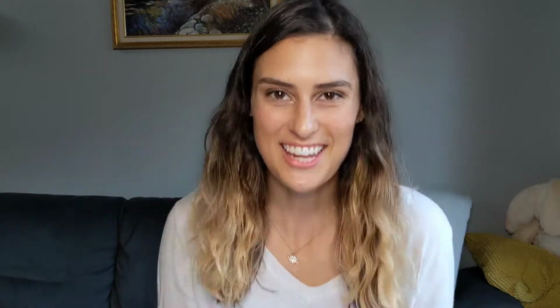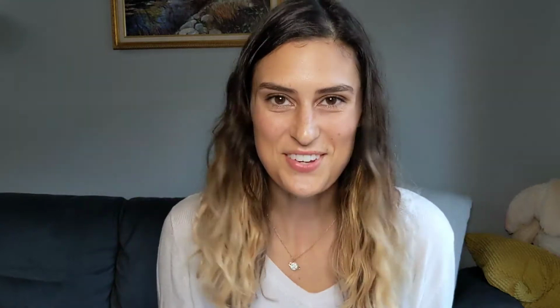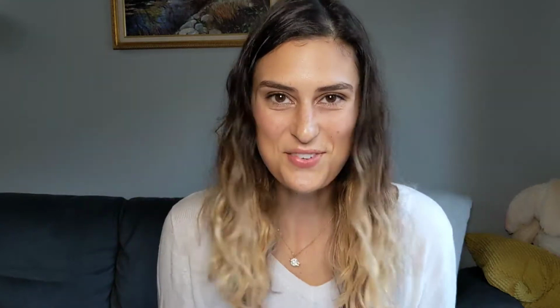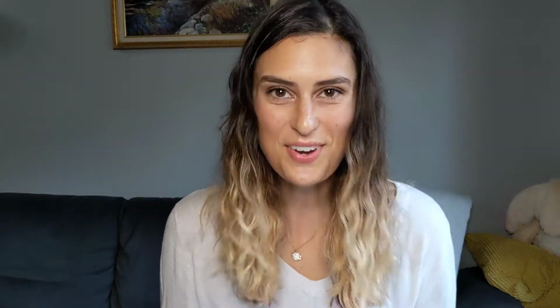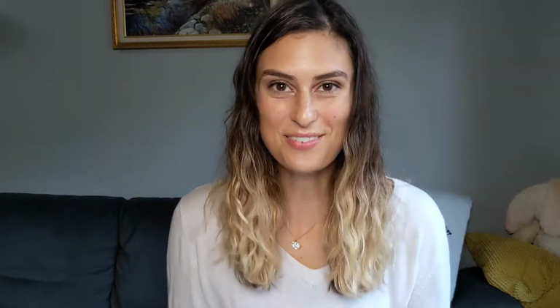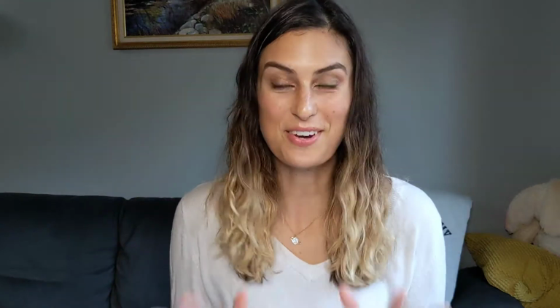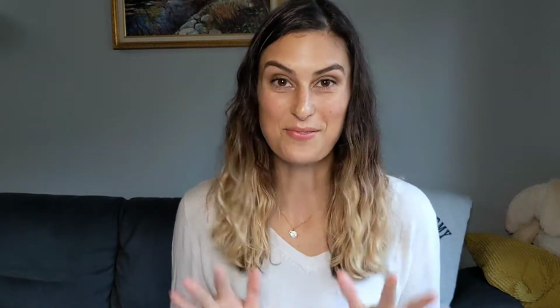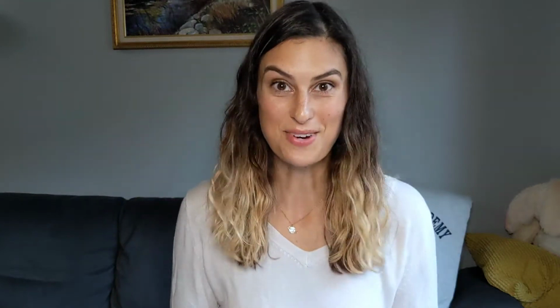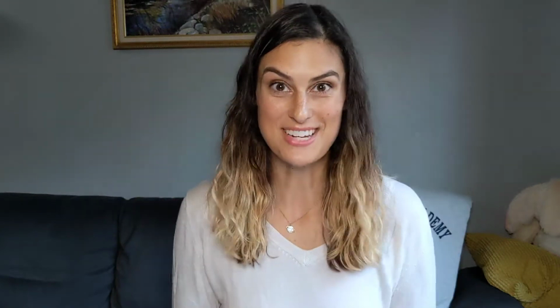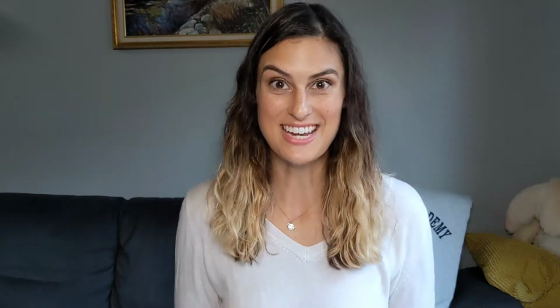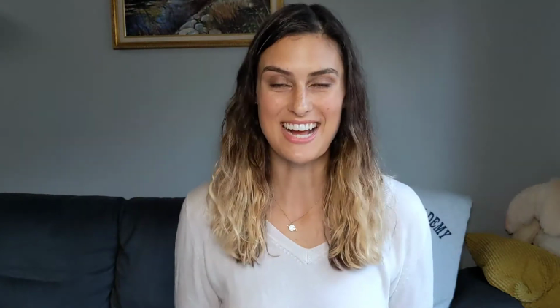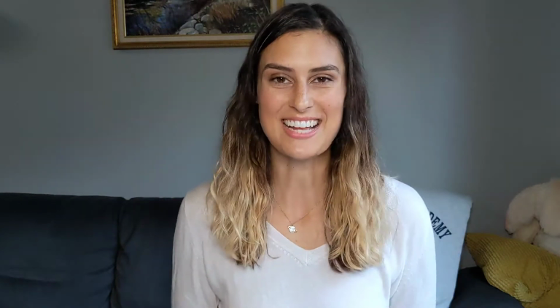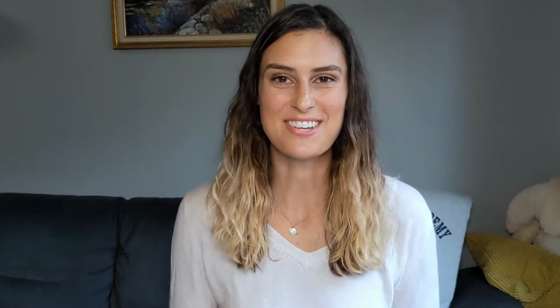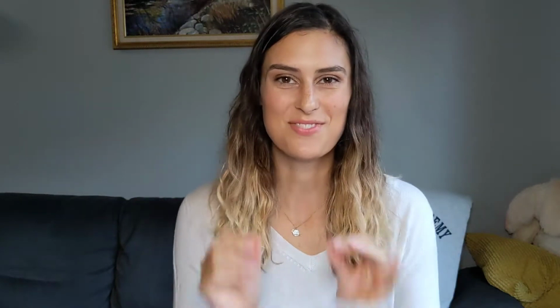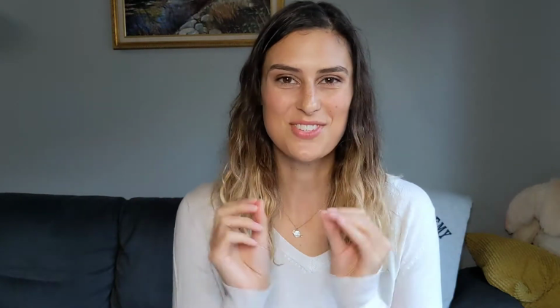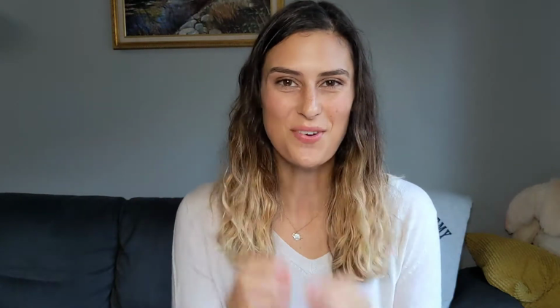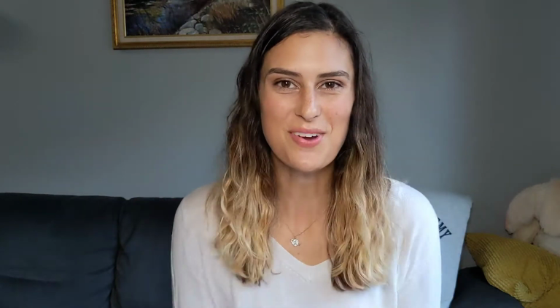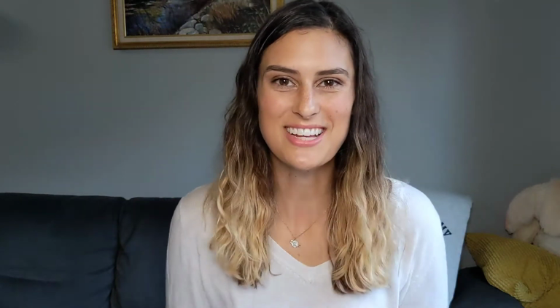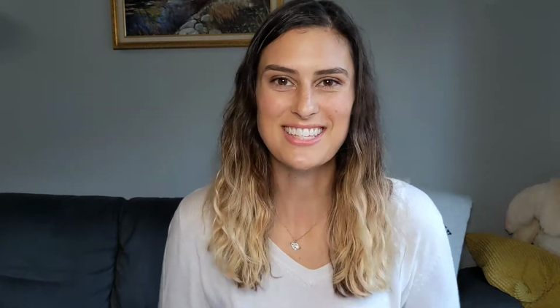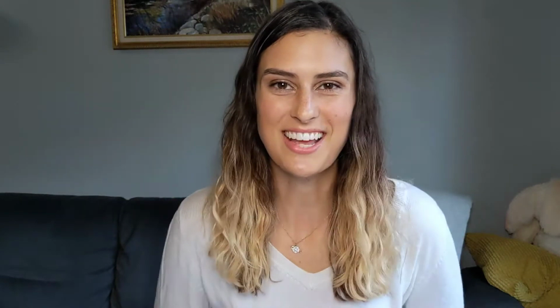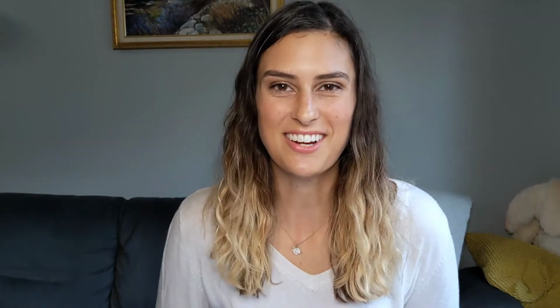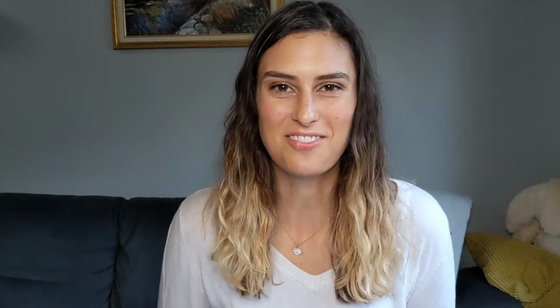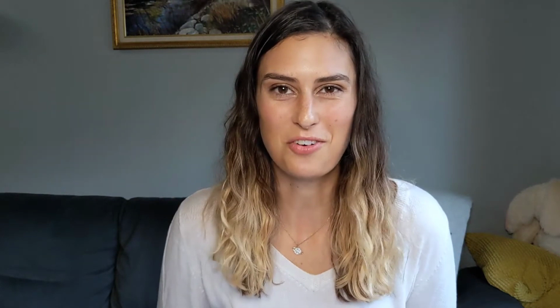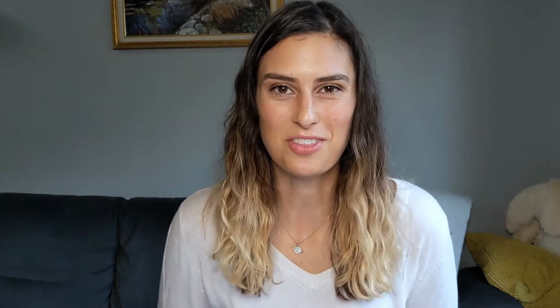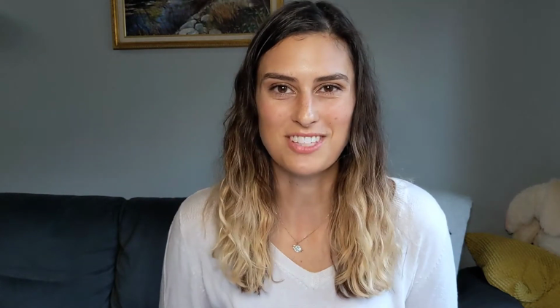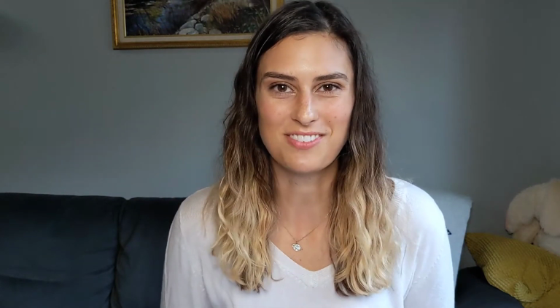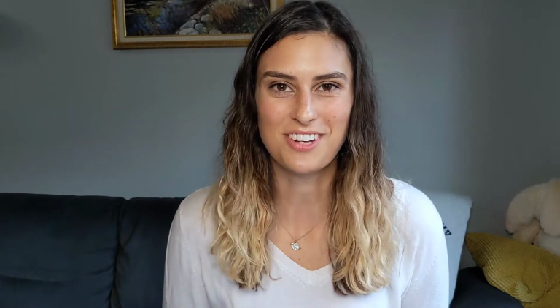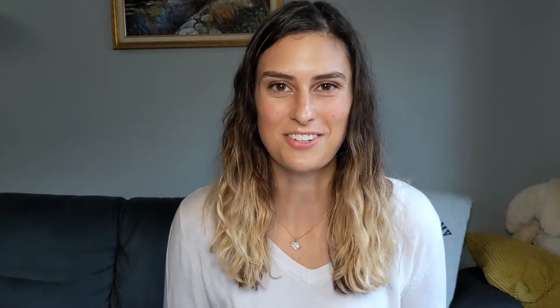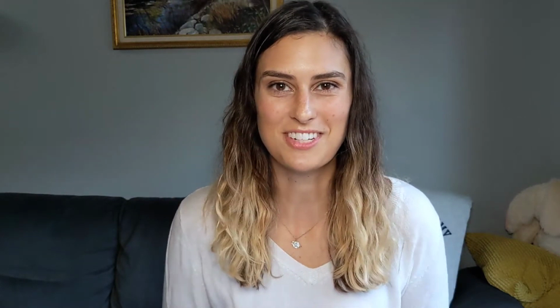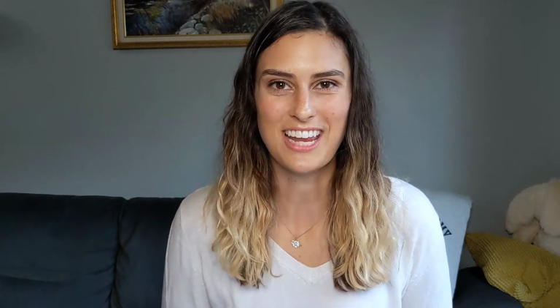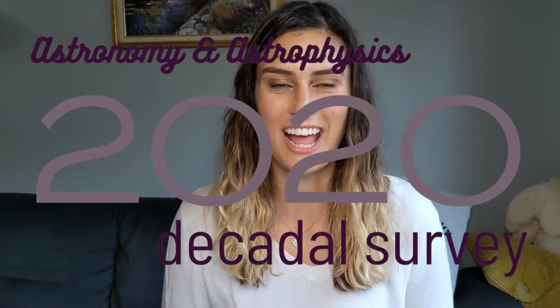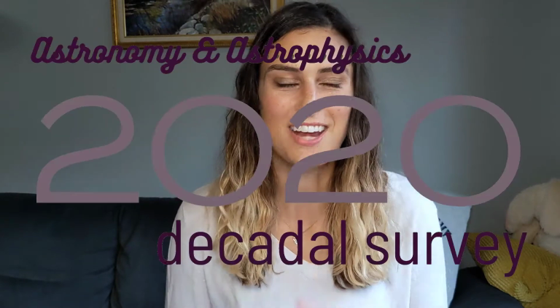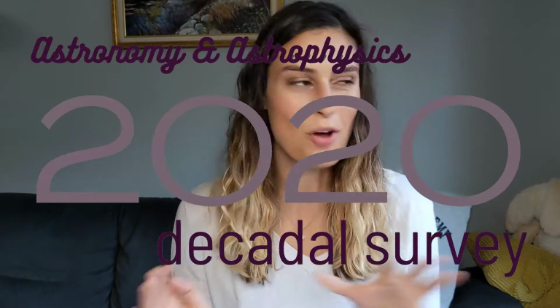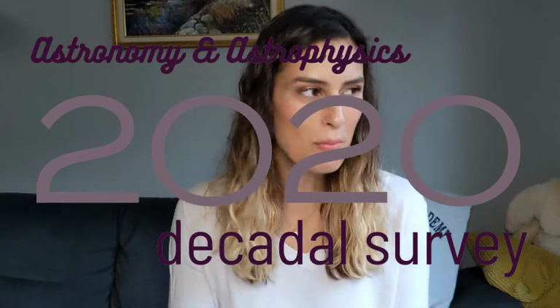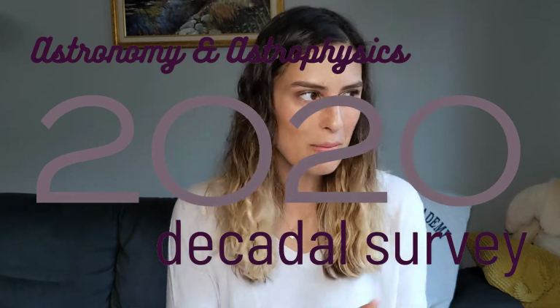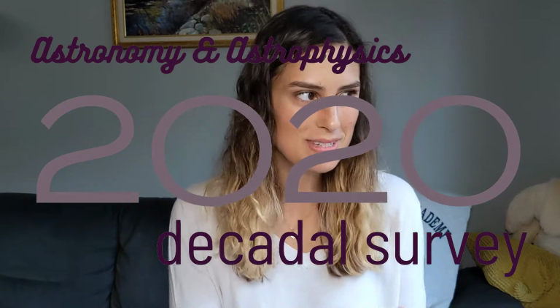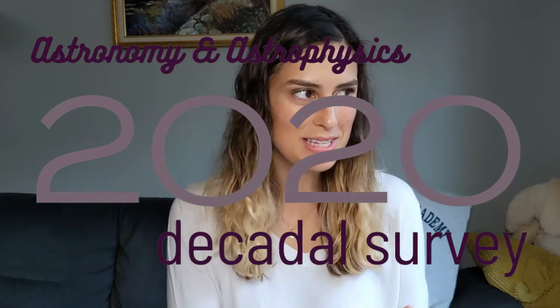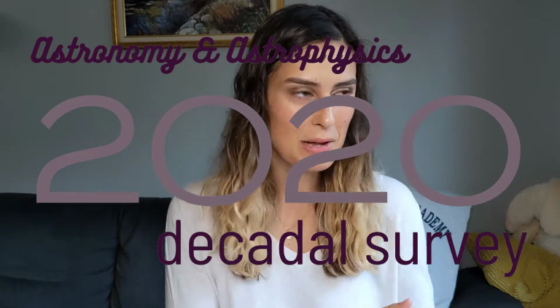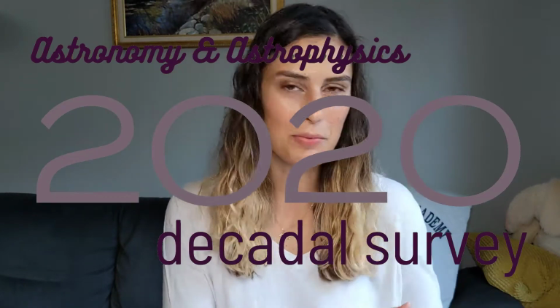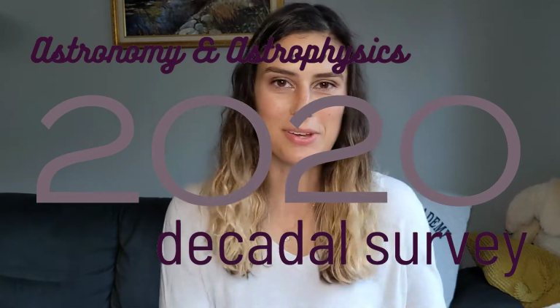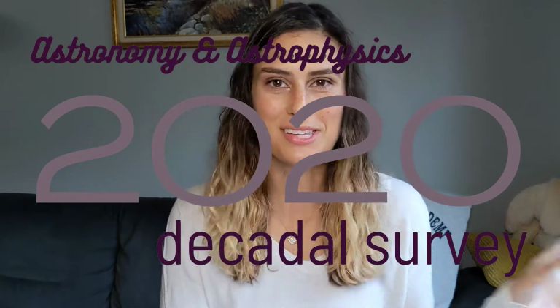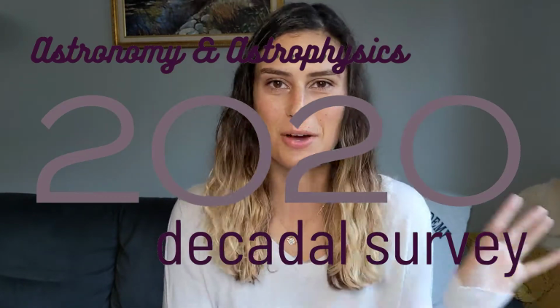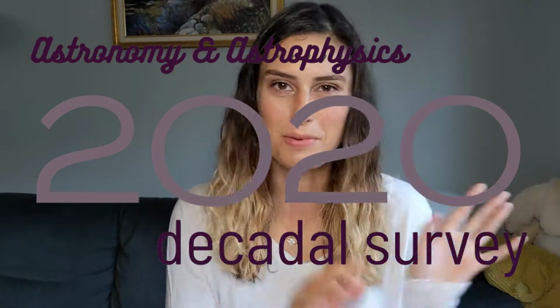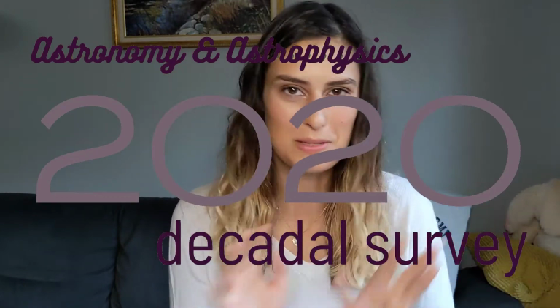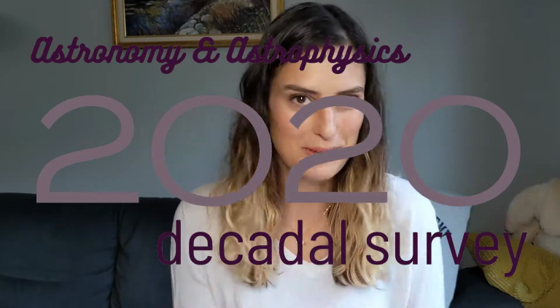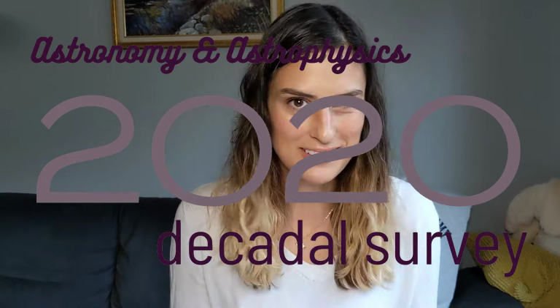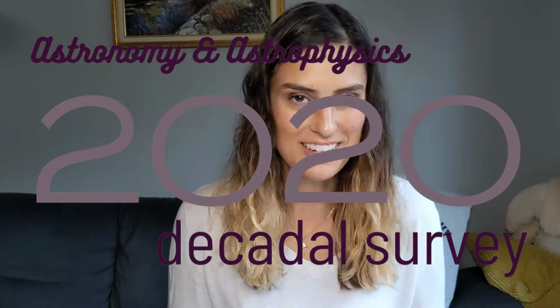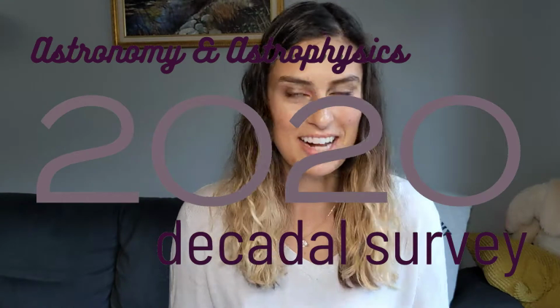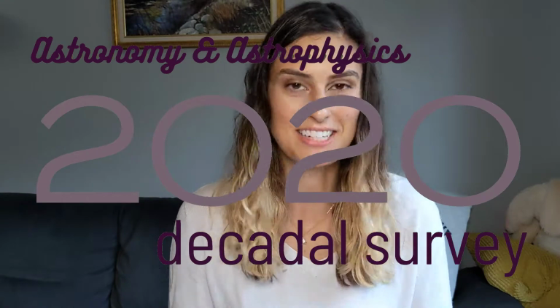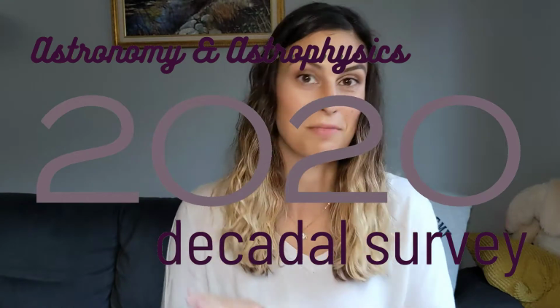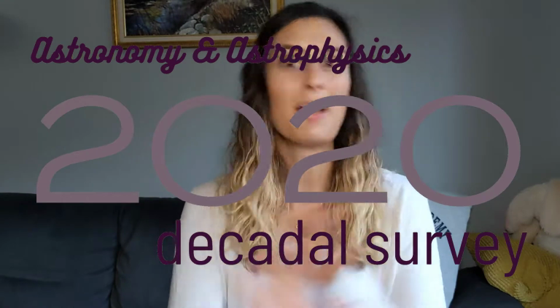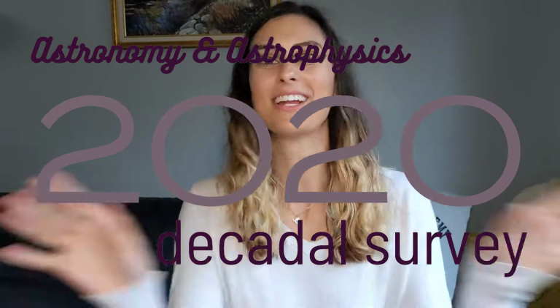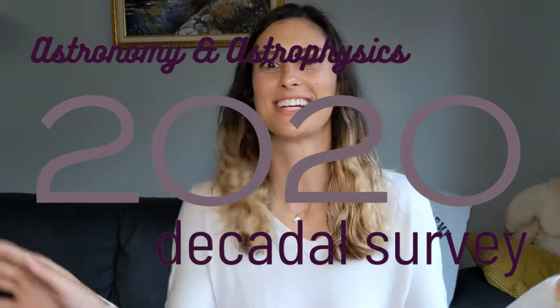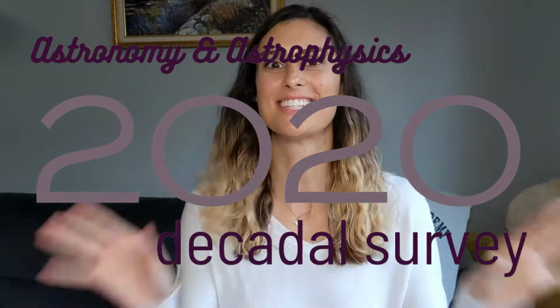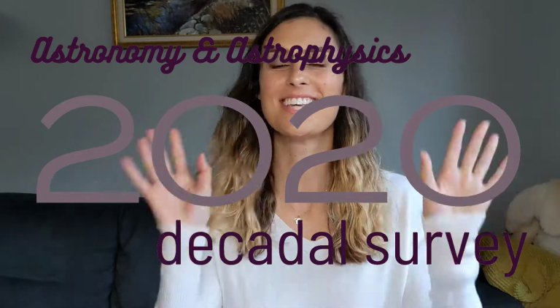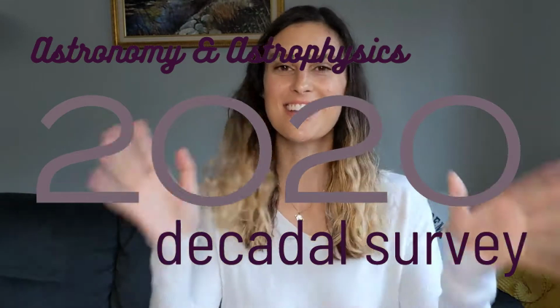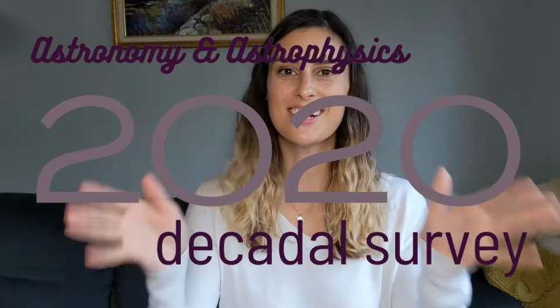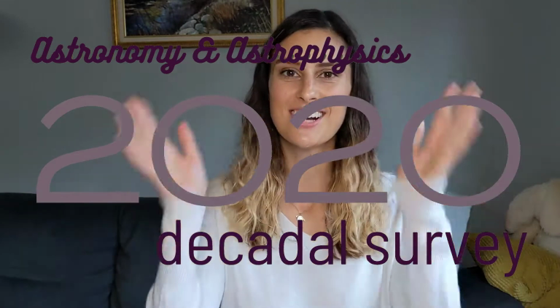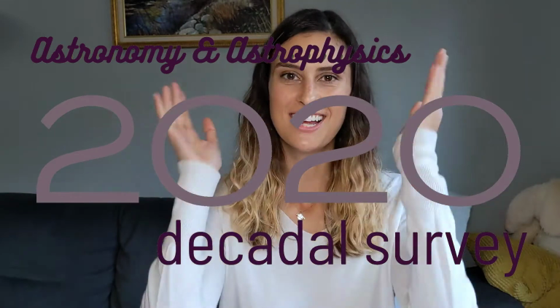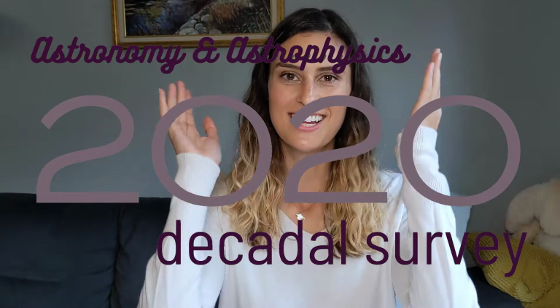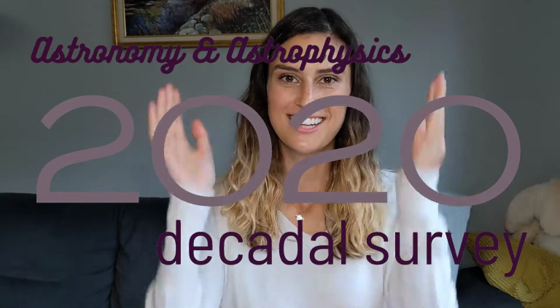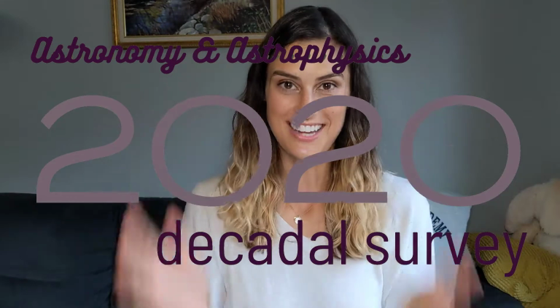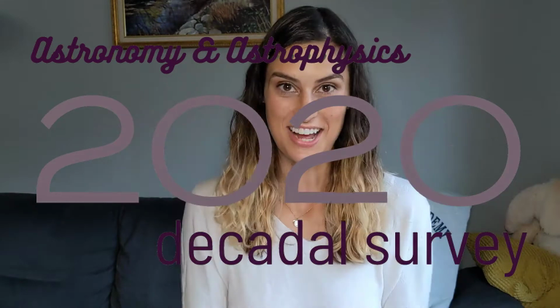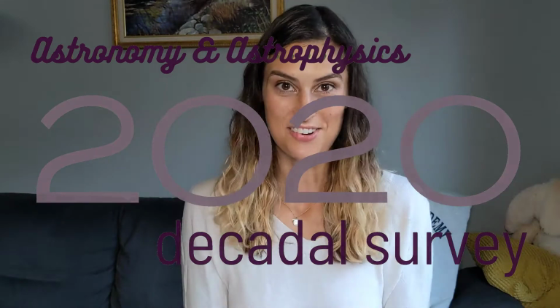Hello, everyone. I am so excited for this video today. I know I promised this a couple weeks ago, but it's been a little hectic, but it's here now.